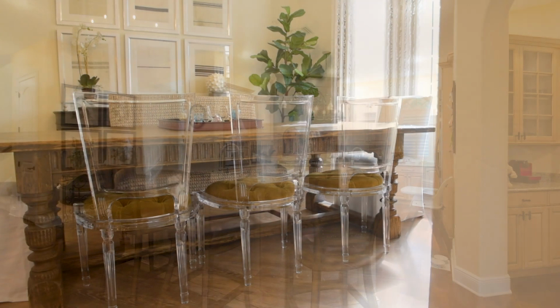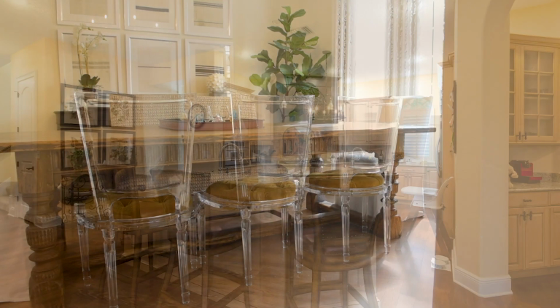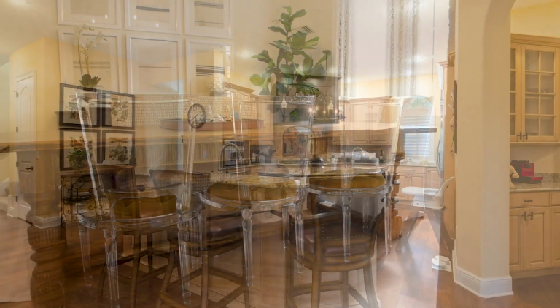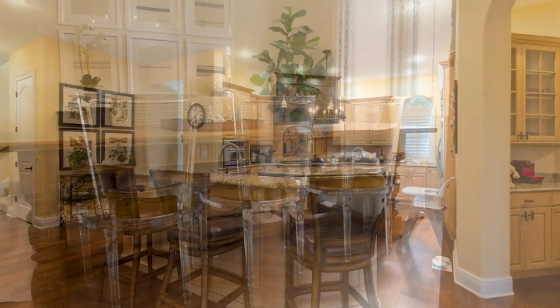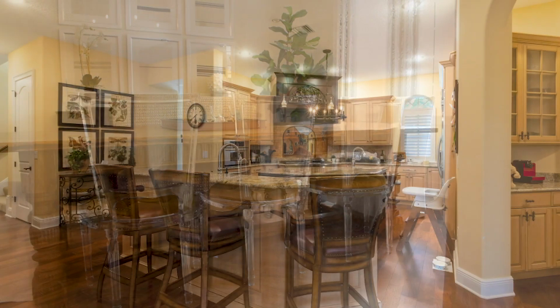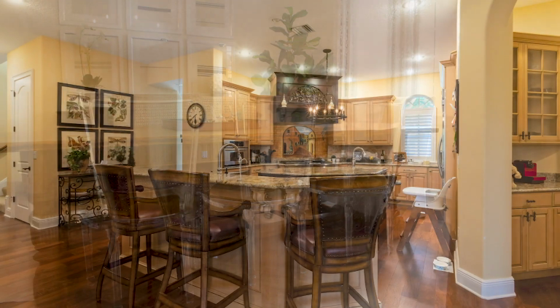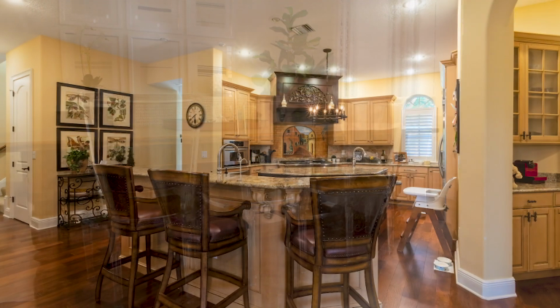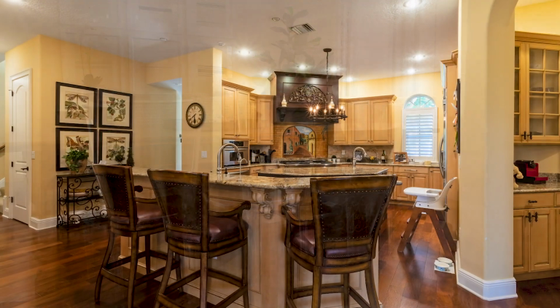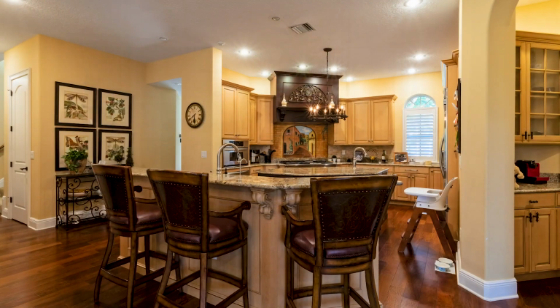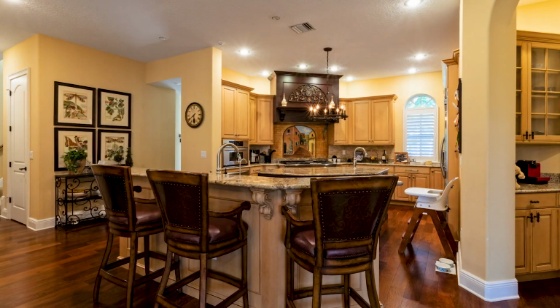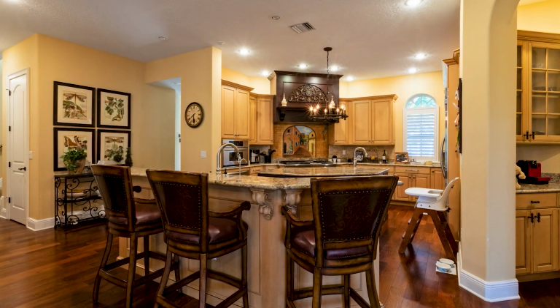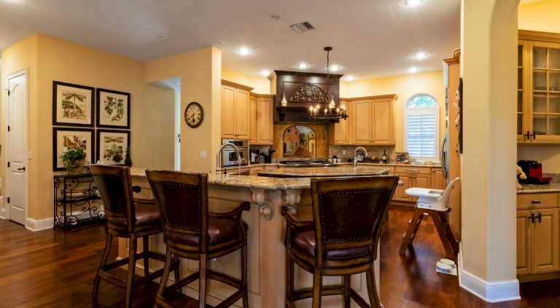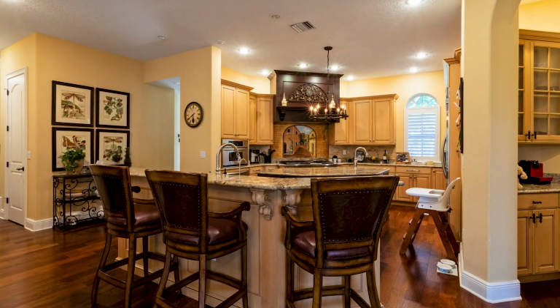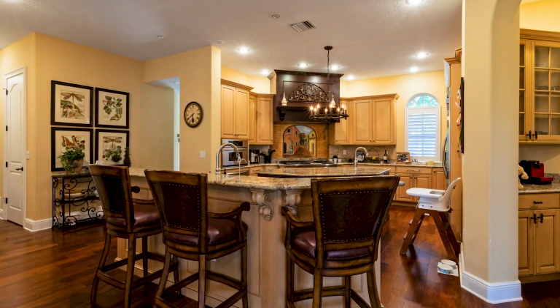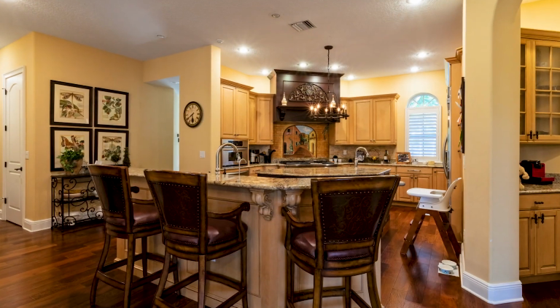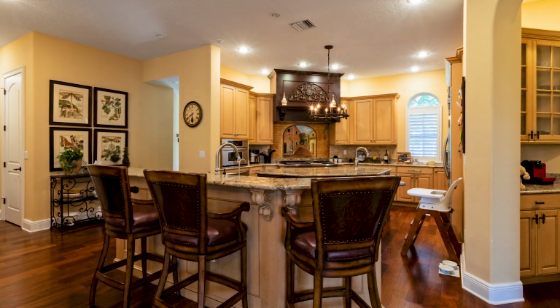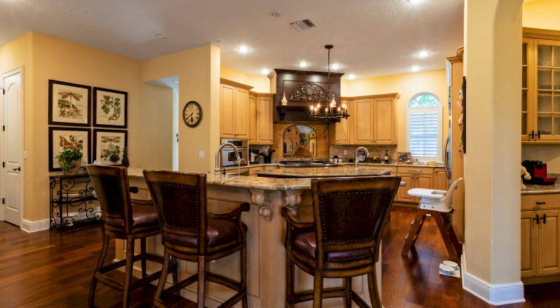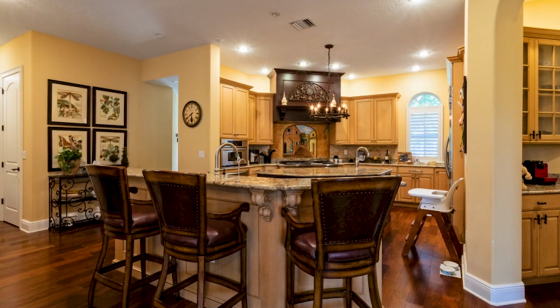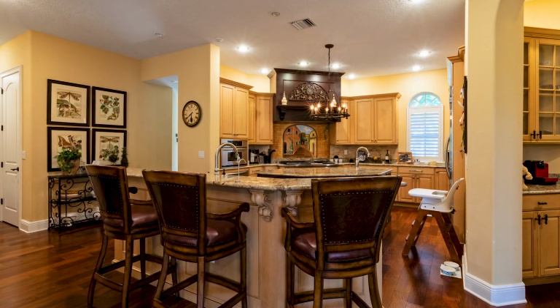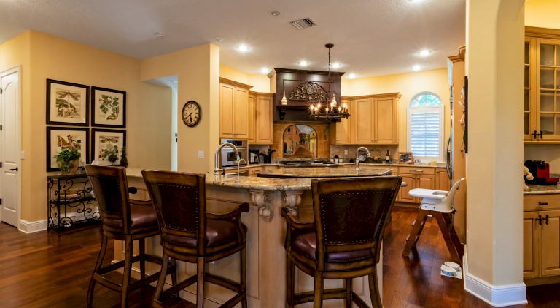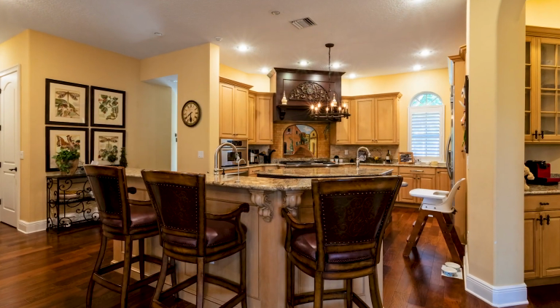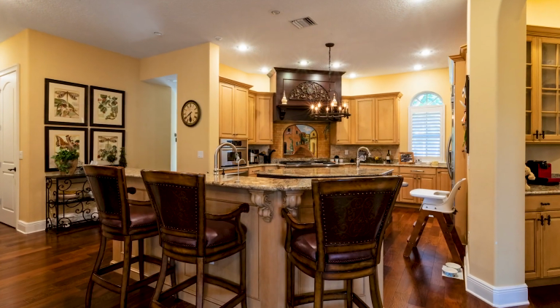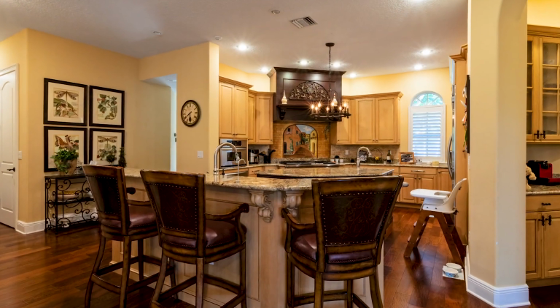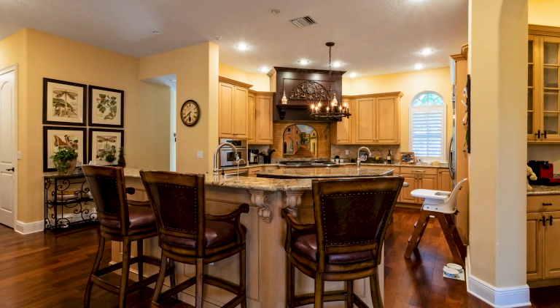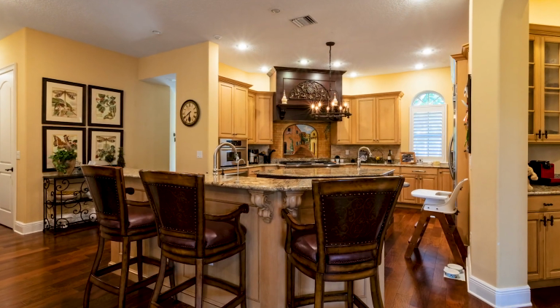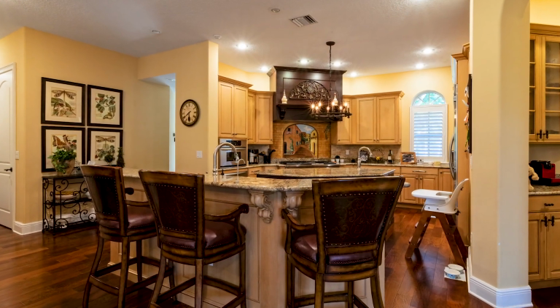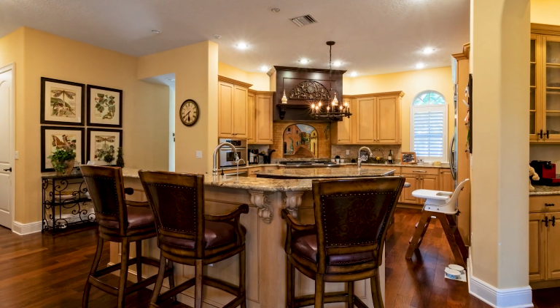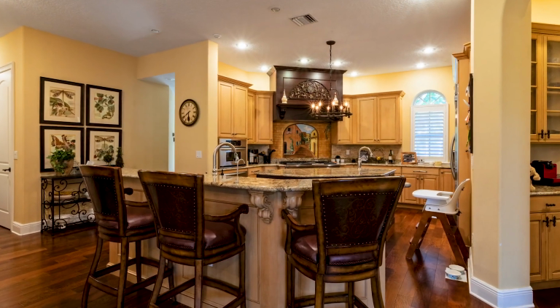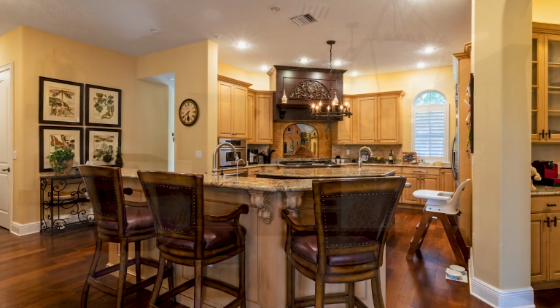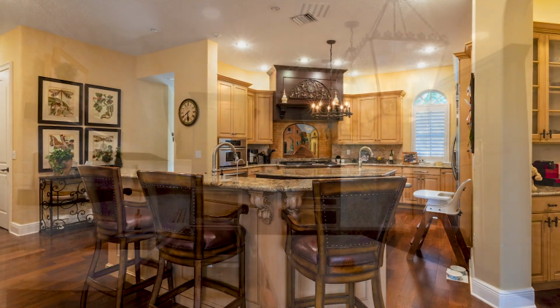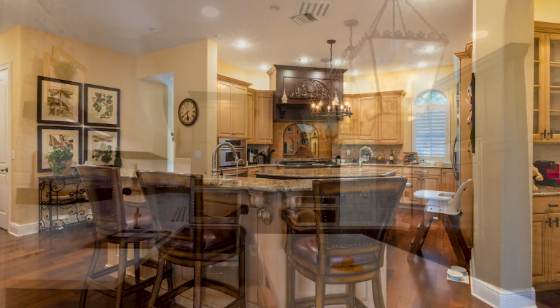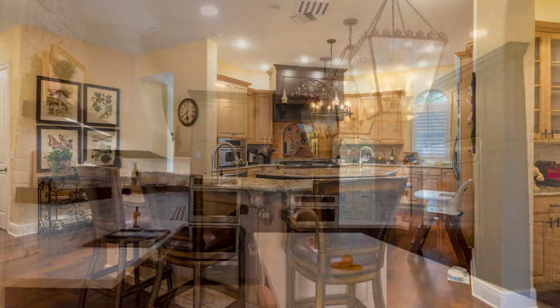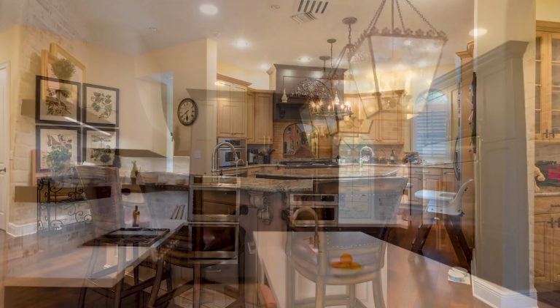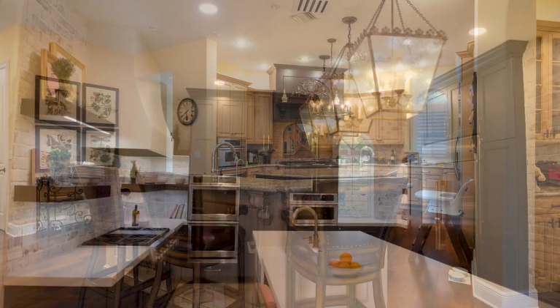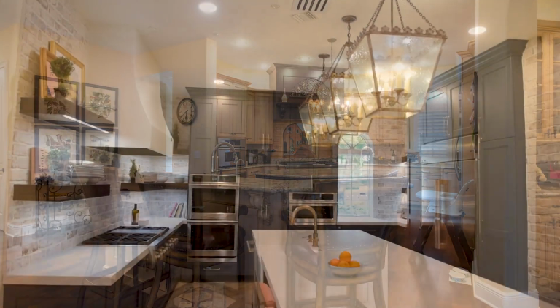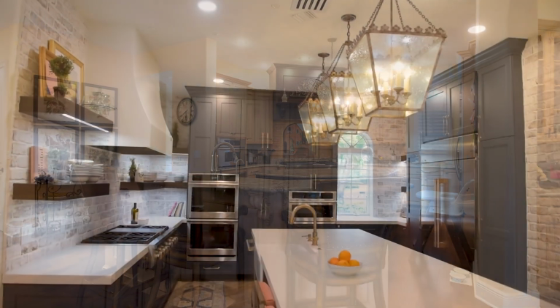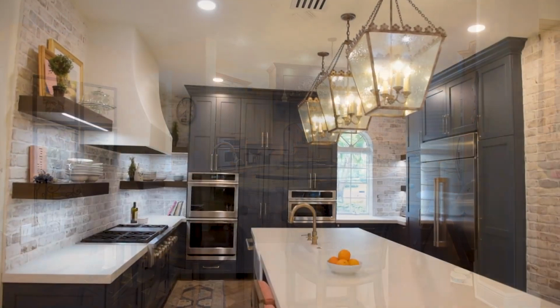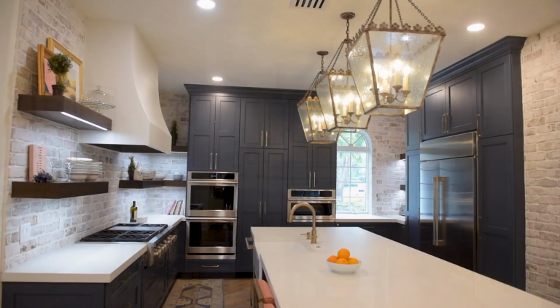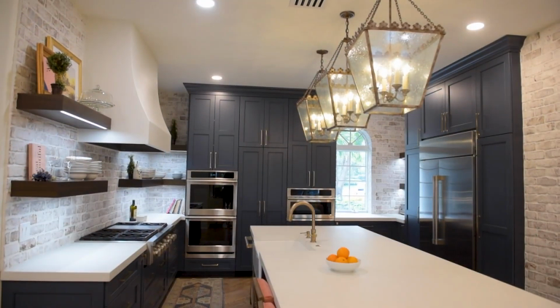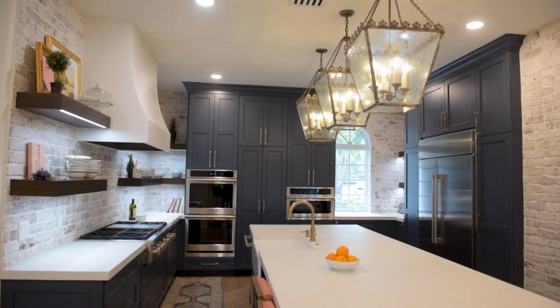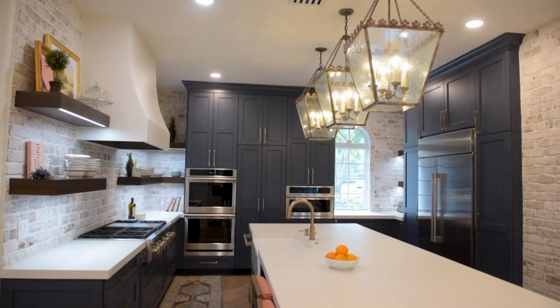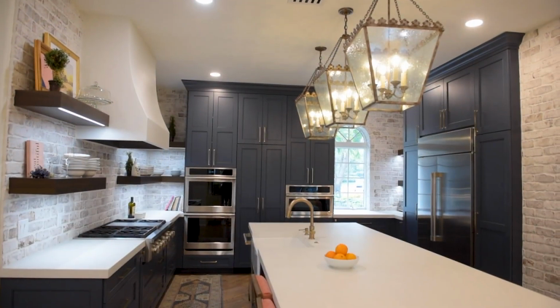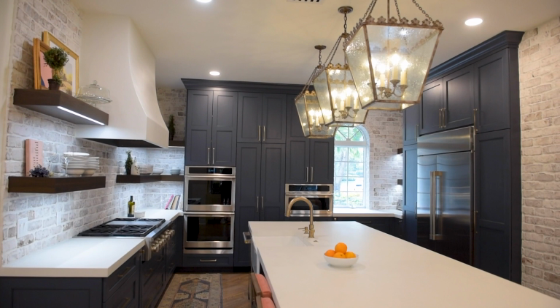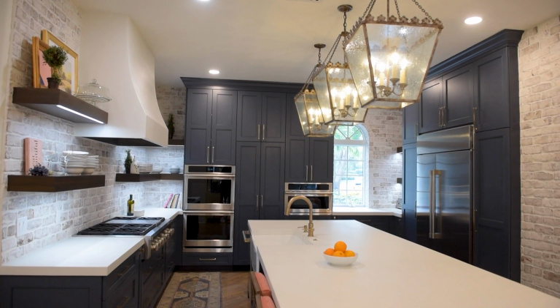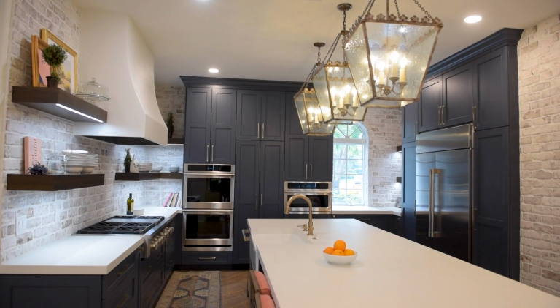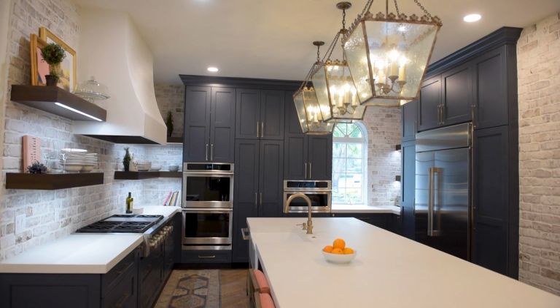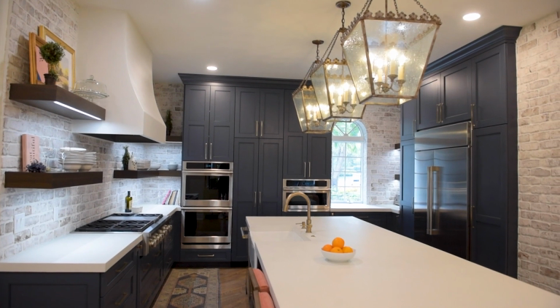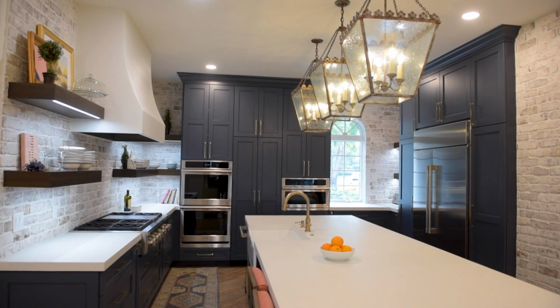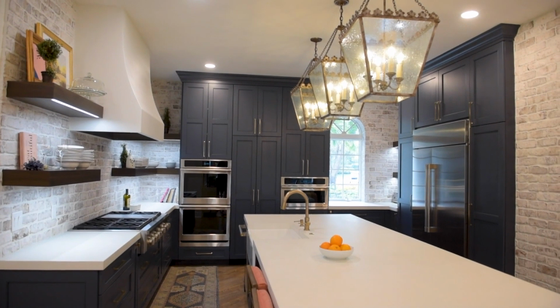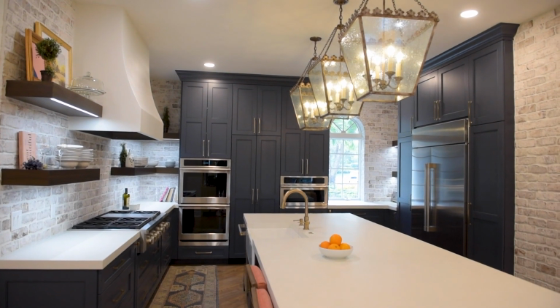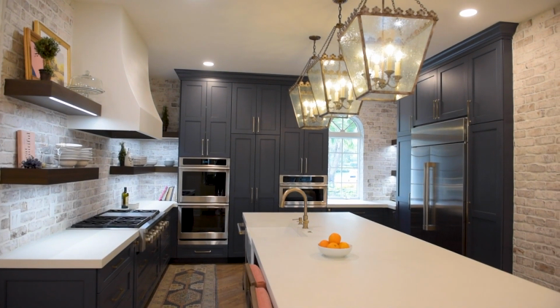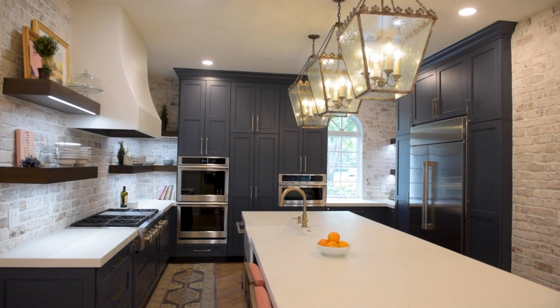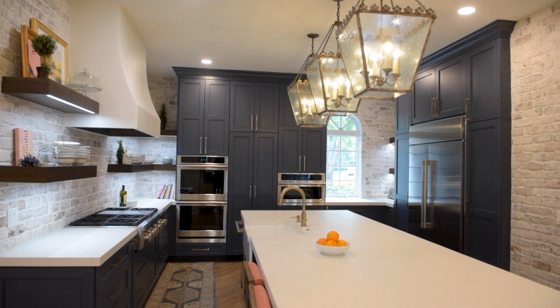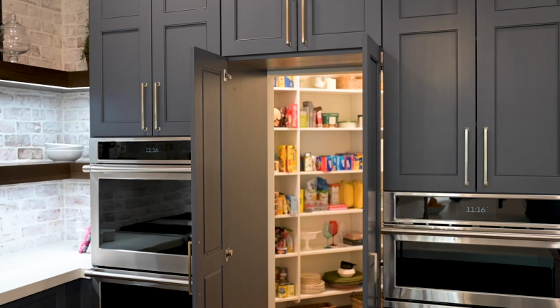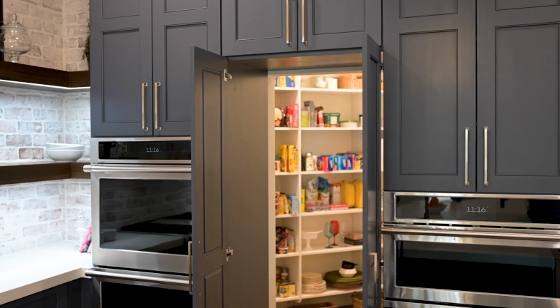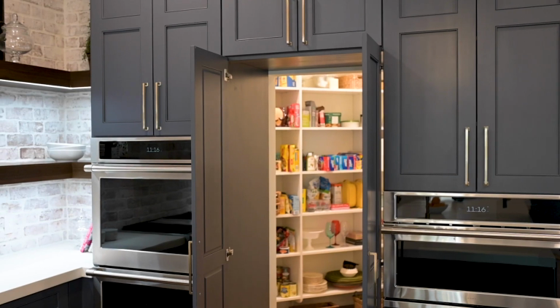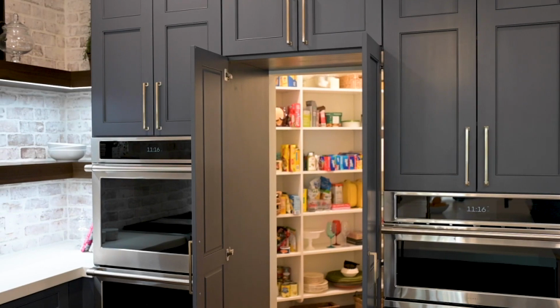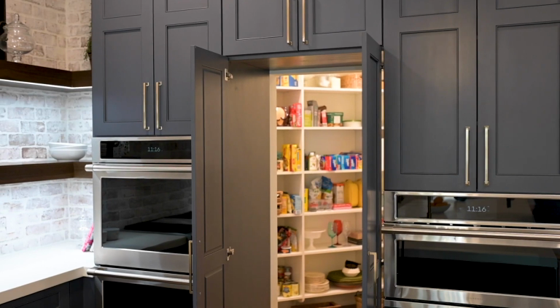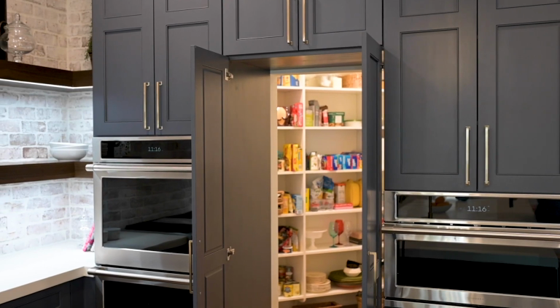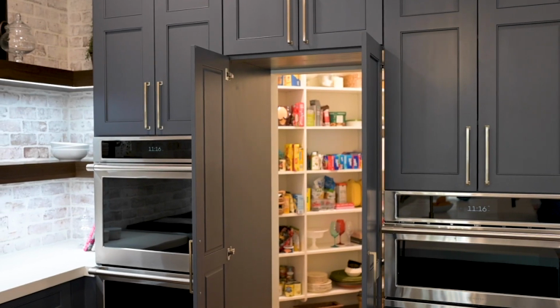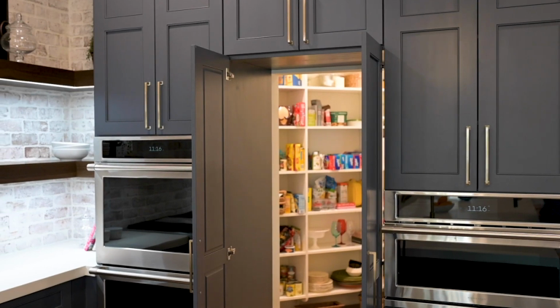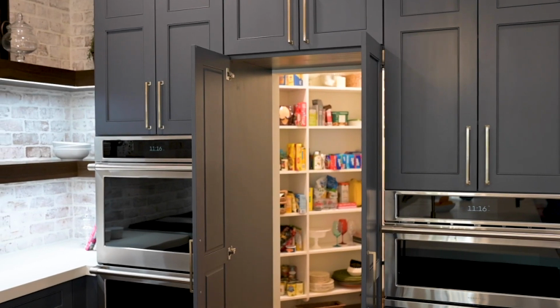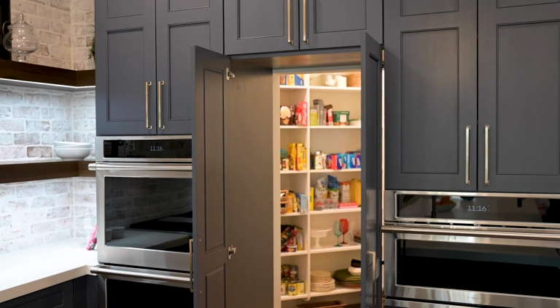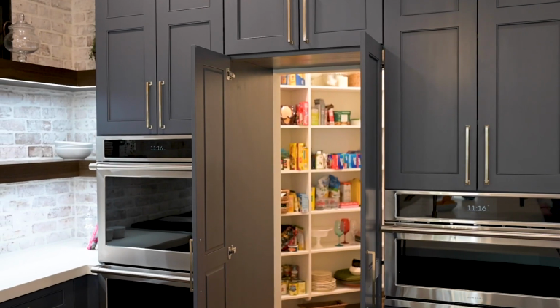A kitchen that was once forced into an awkward shape now features a 14-foot island and a hidden door walk-in pantry.